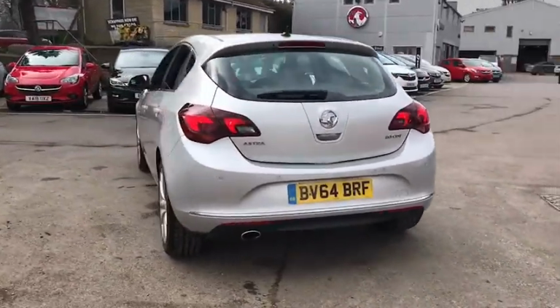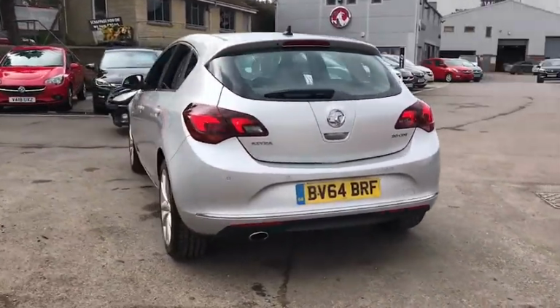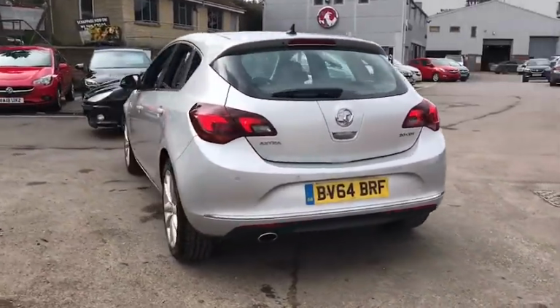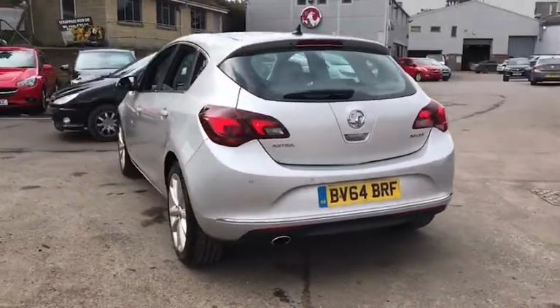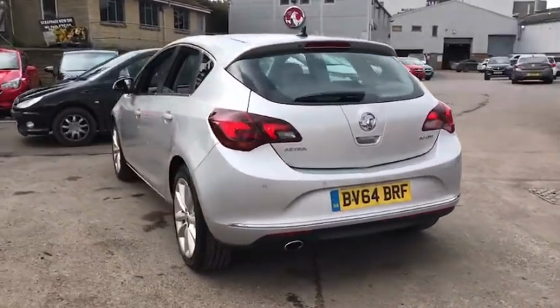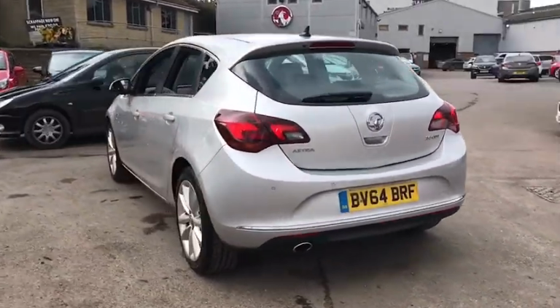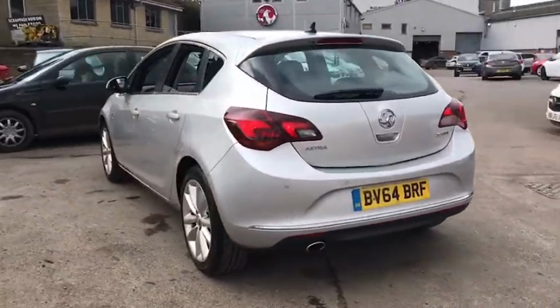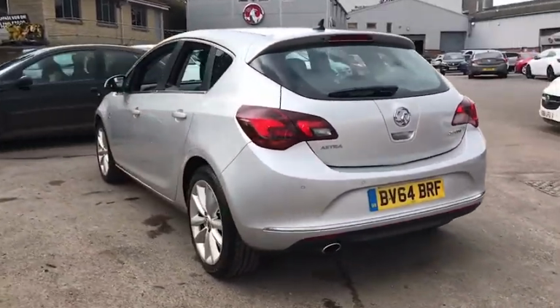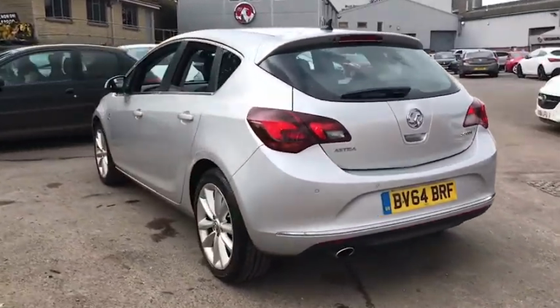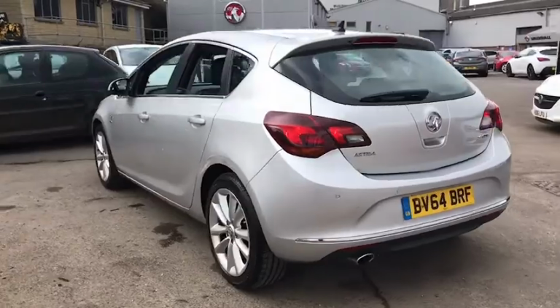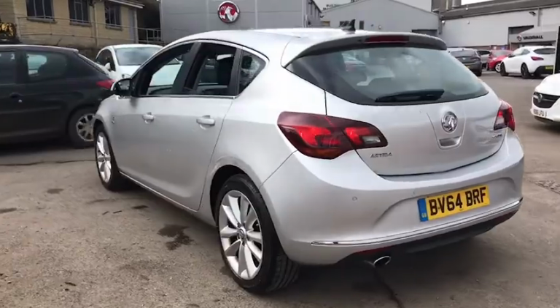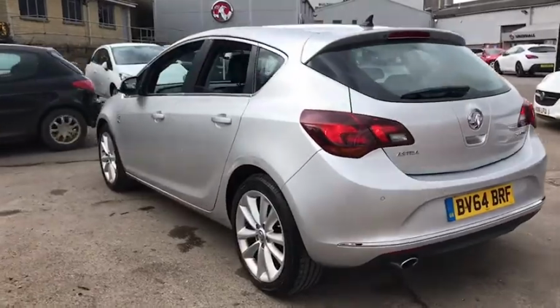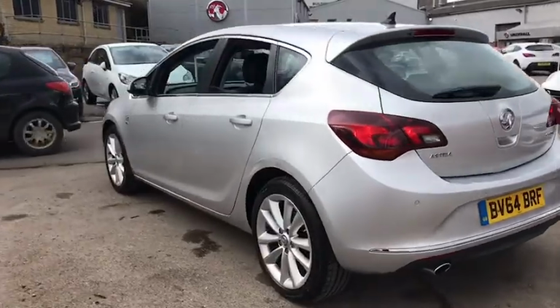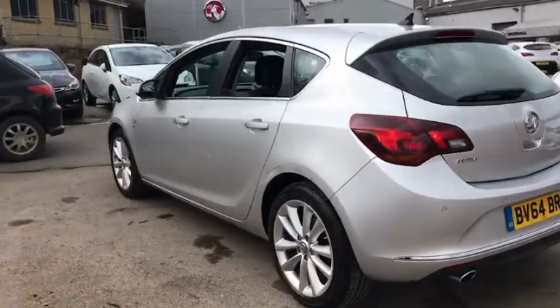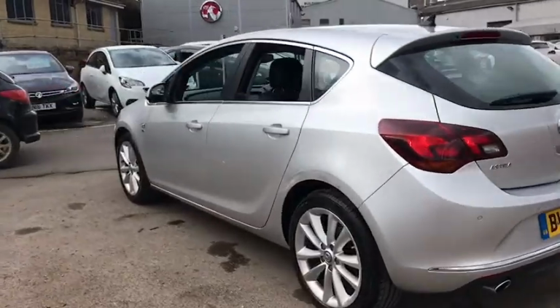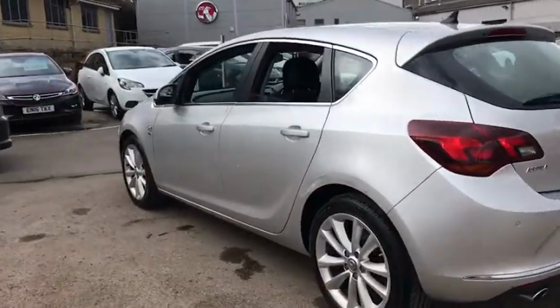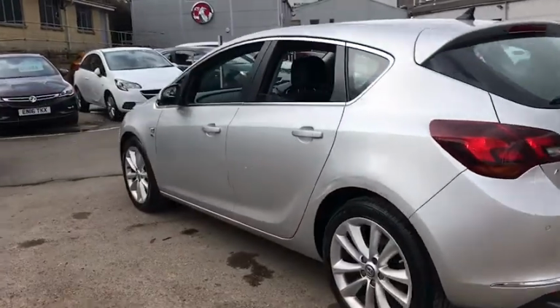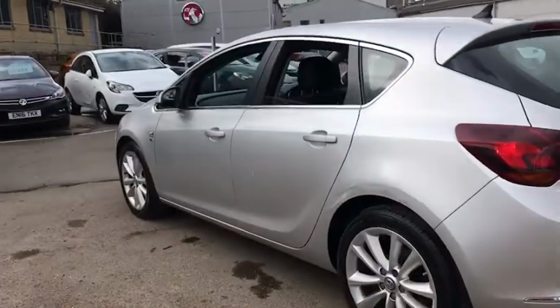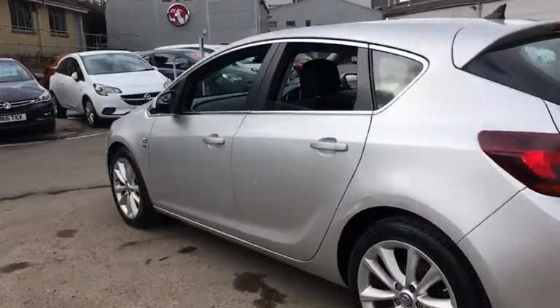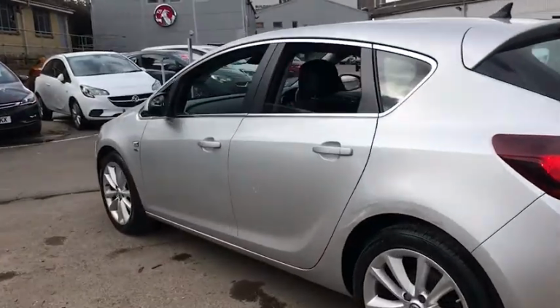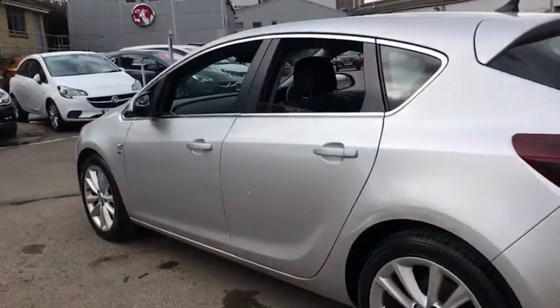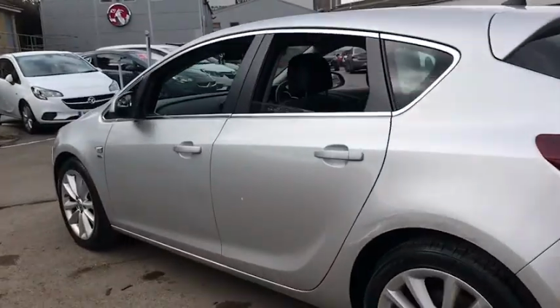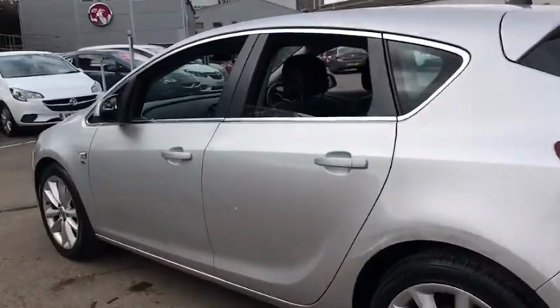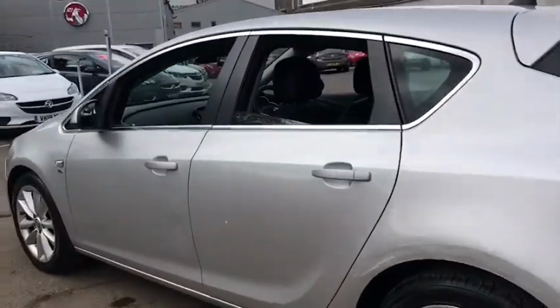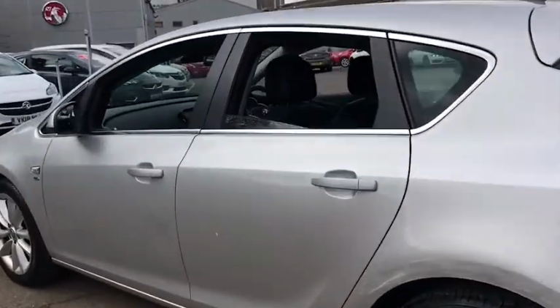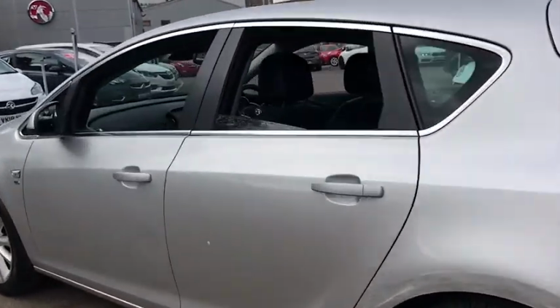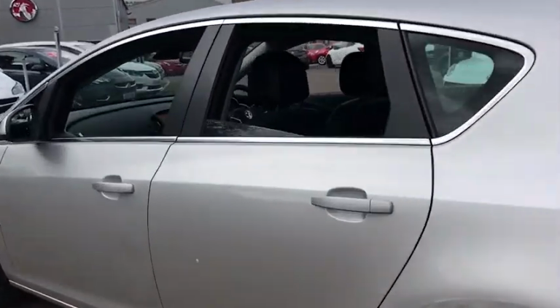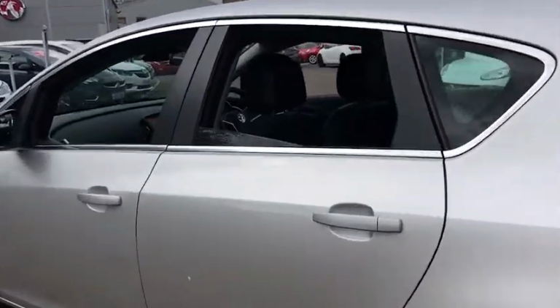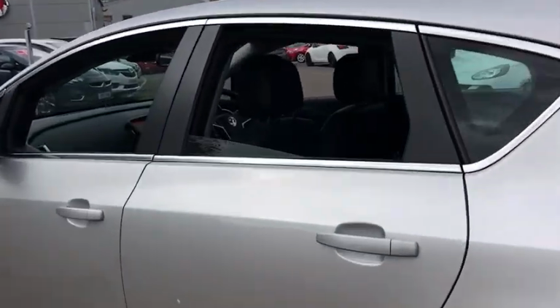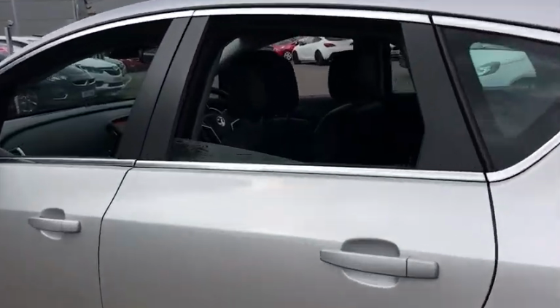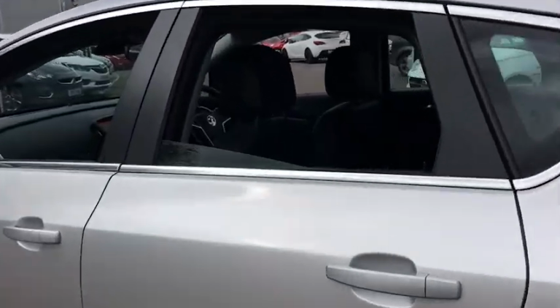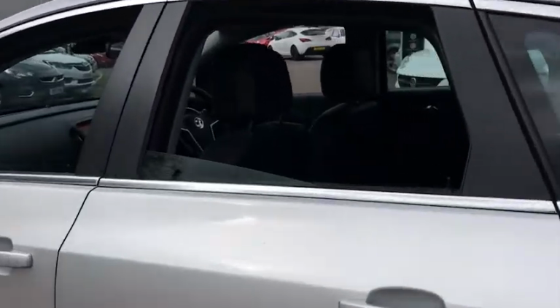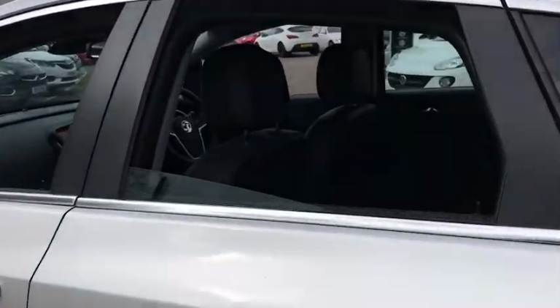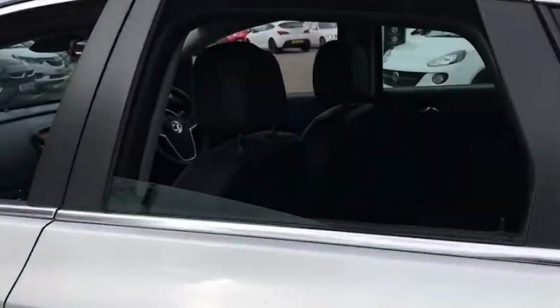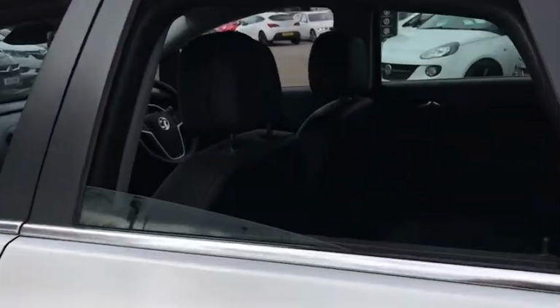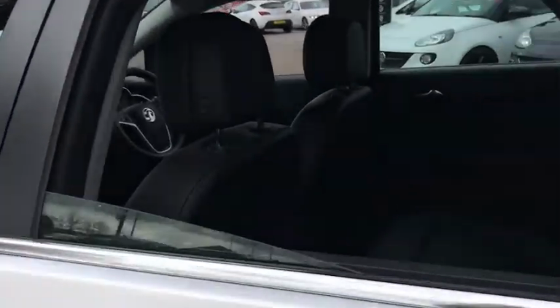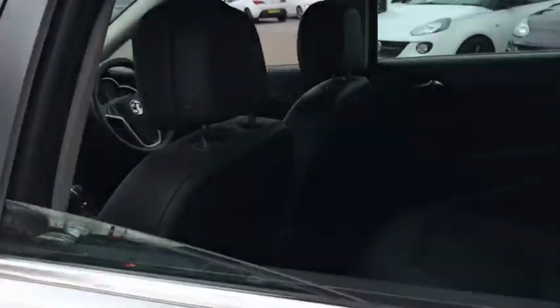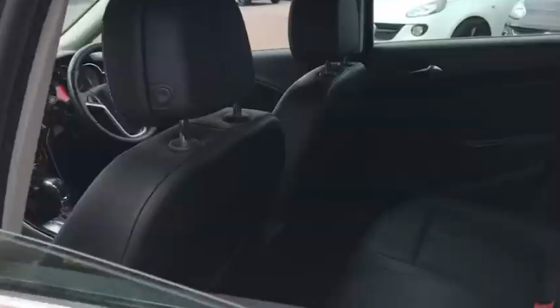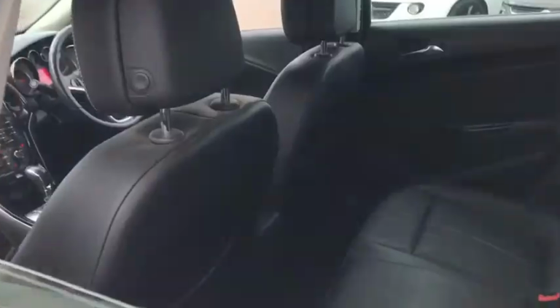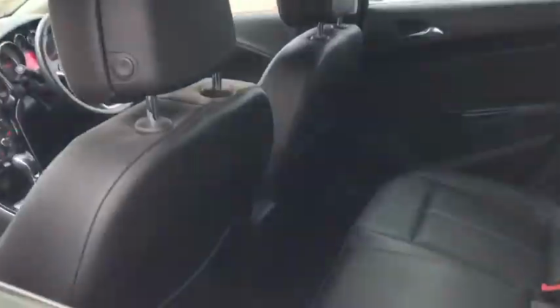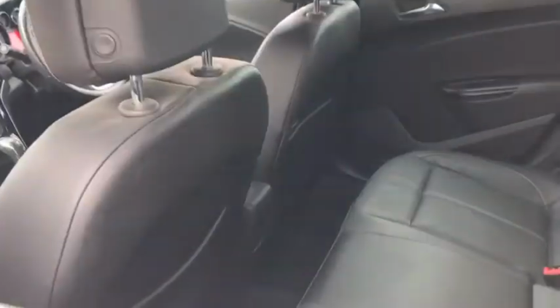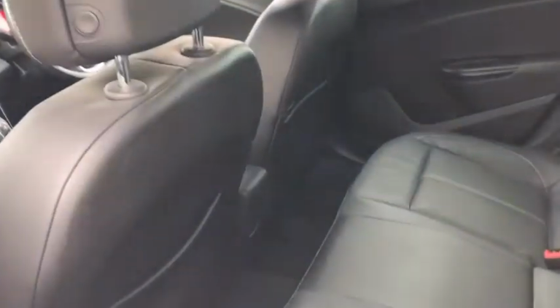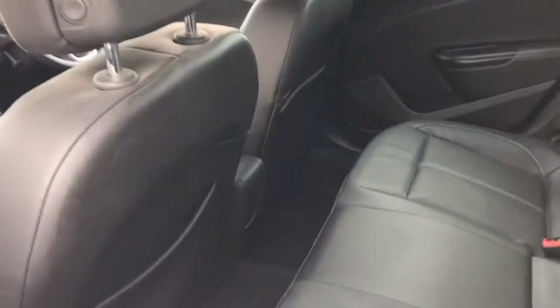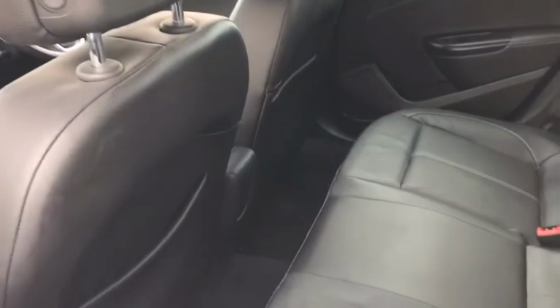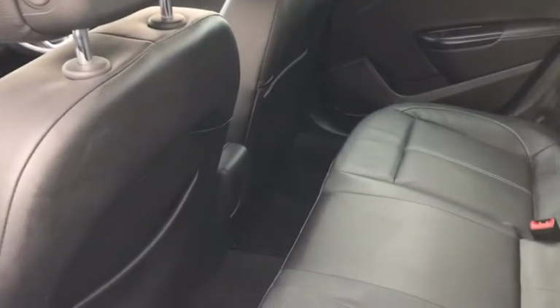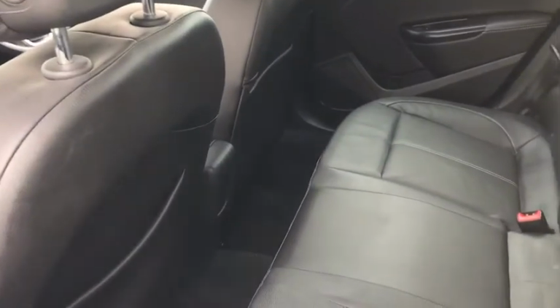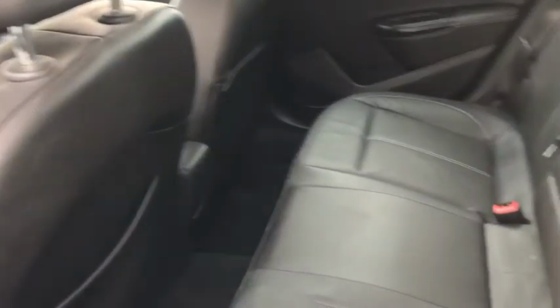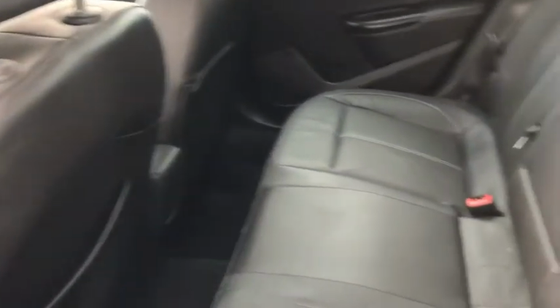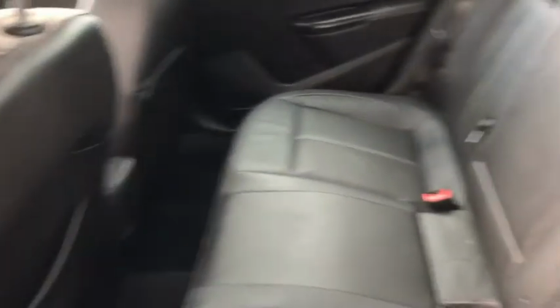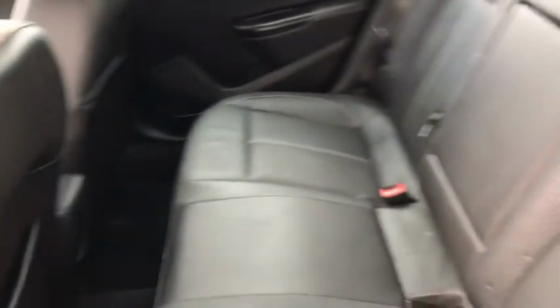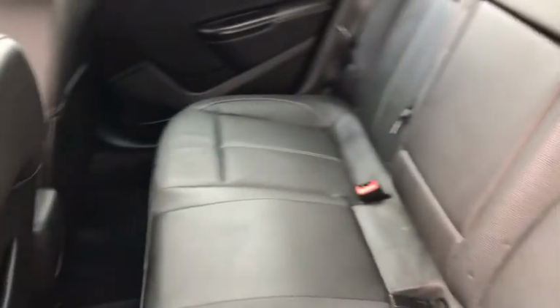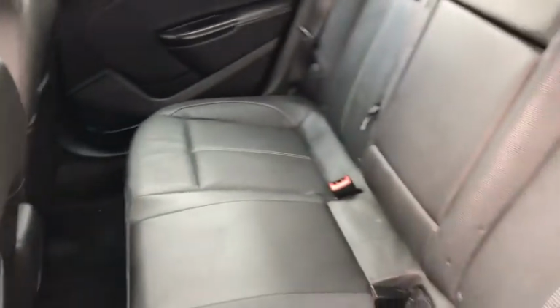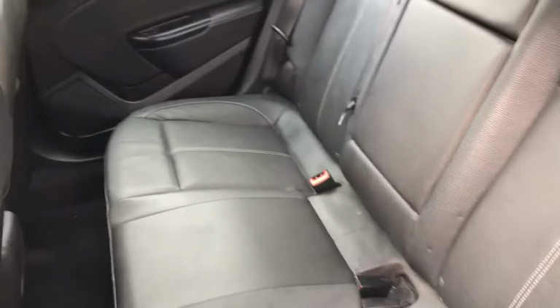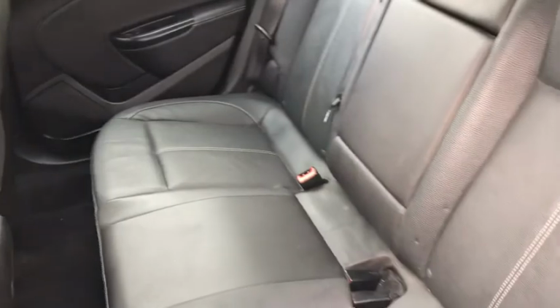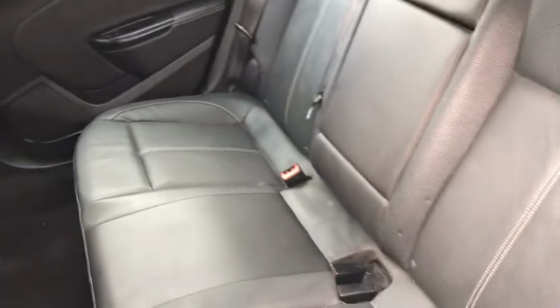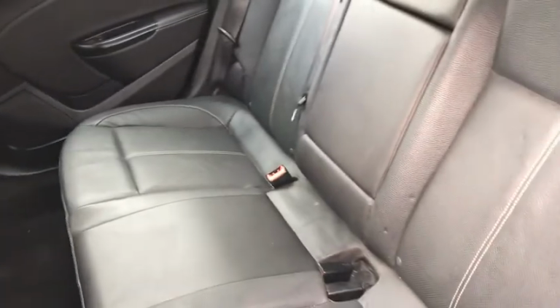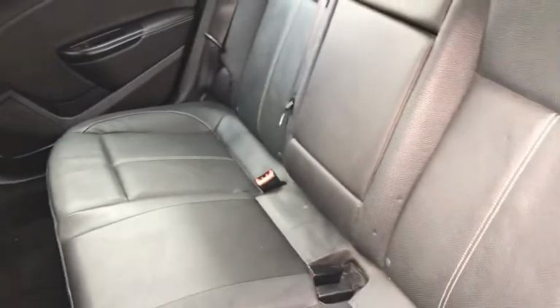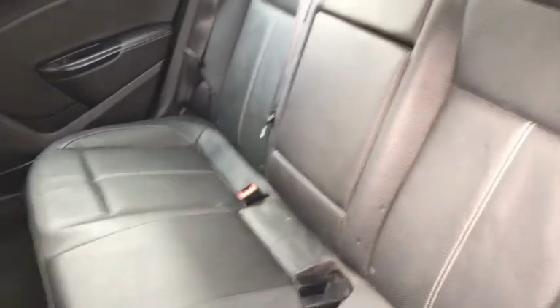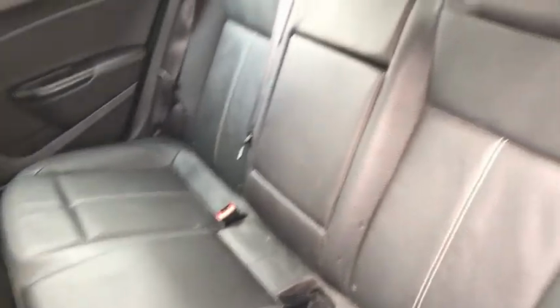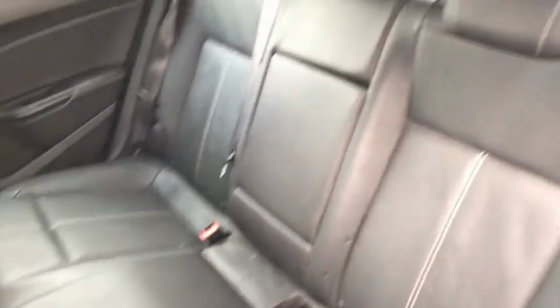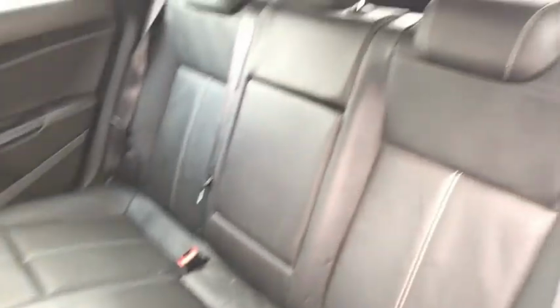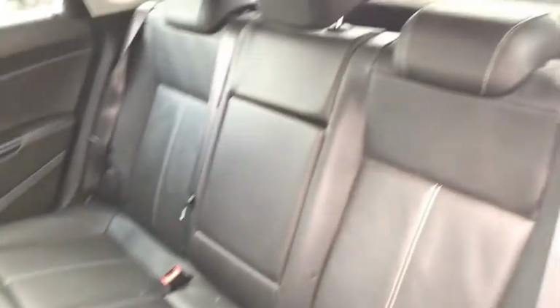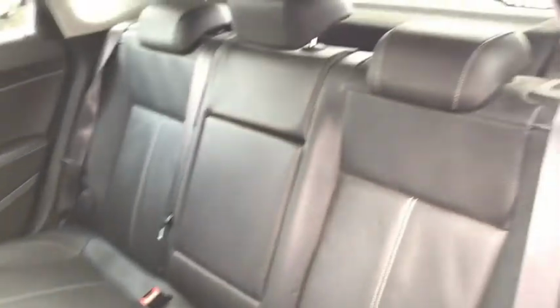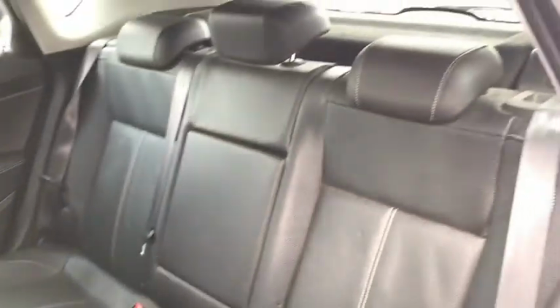As we move around to the back, we have three seats, plenty of legroom, and also child seat connections.